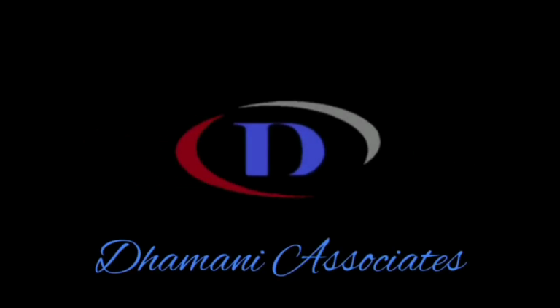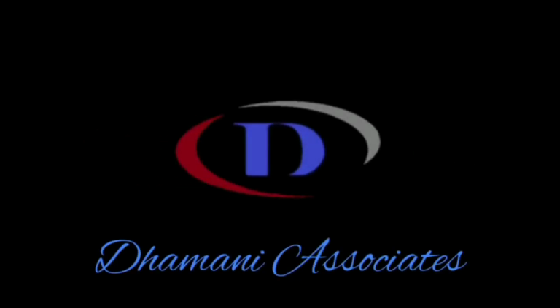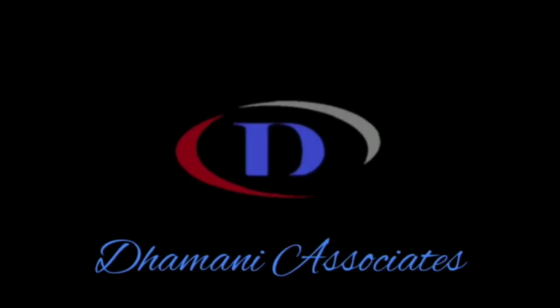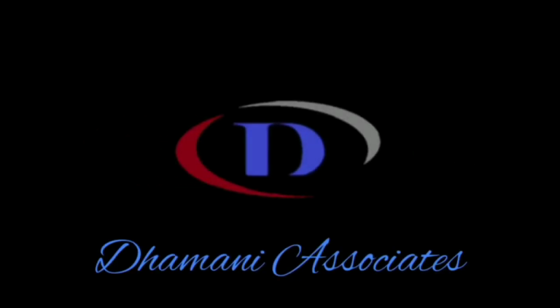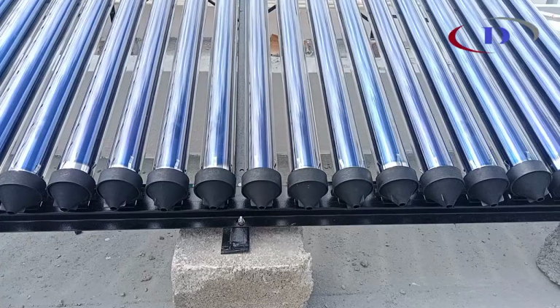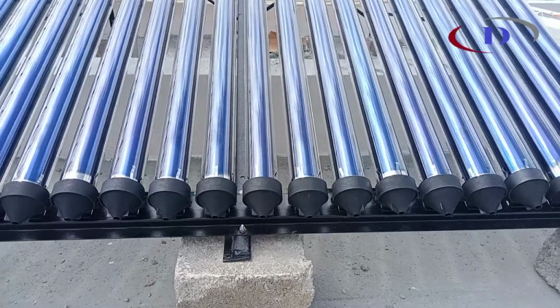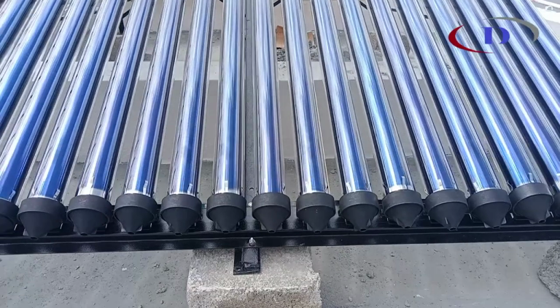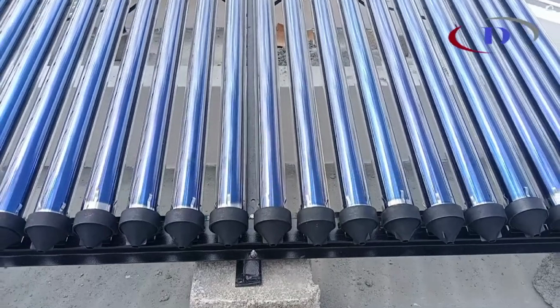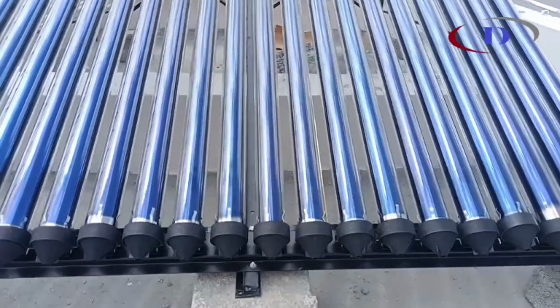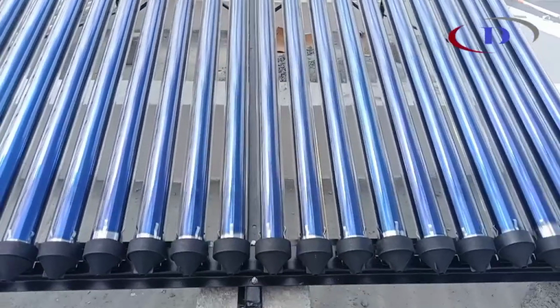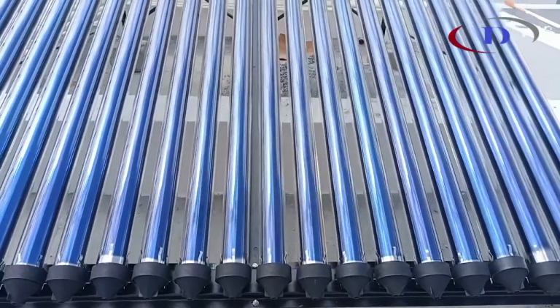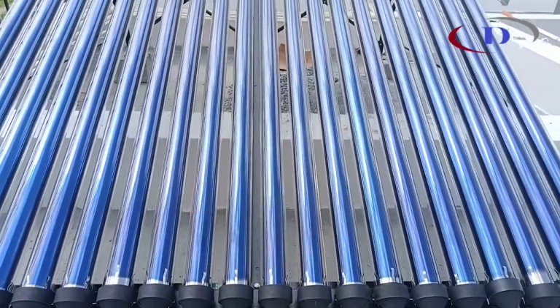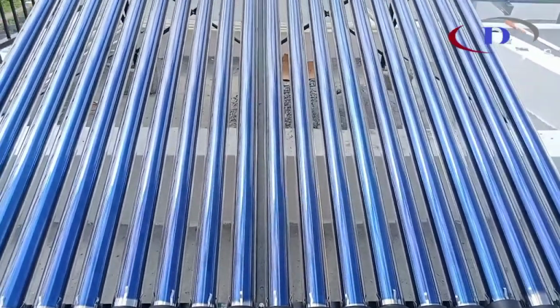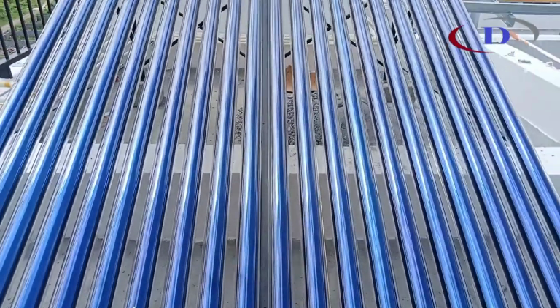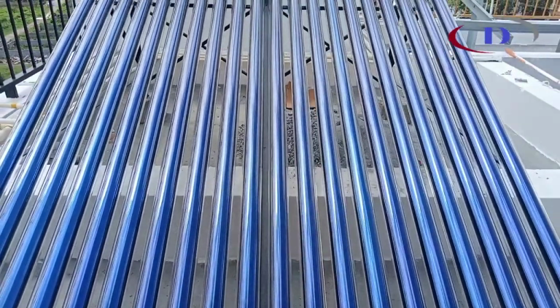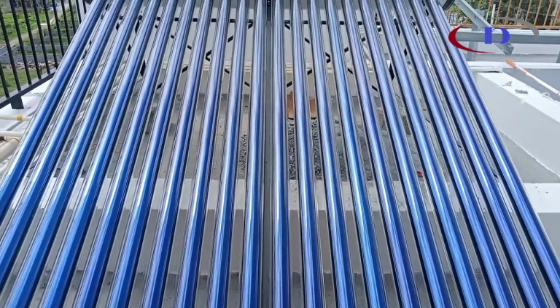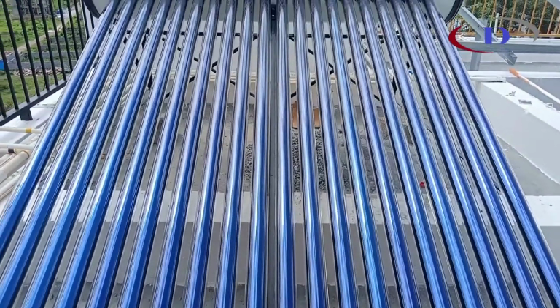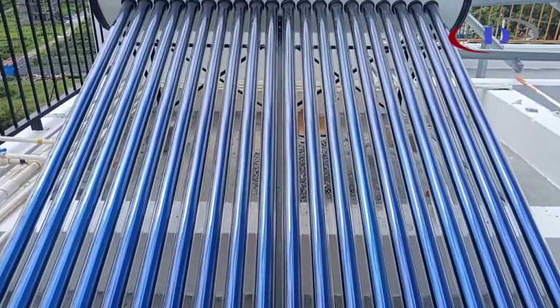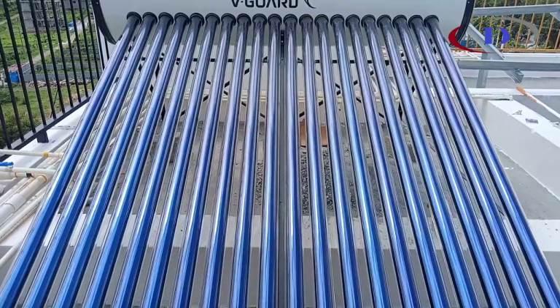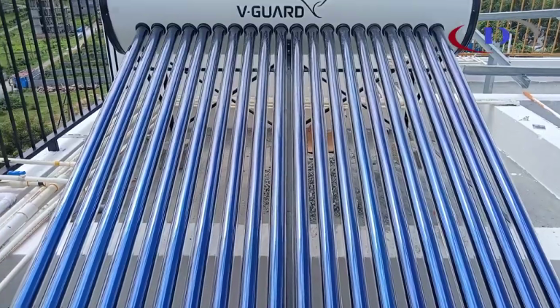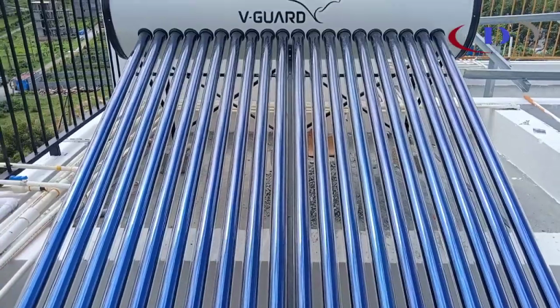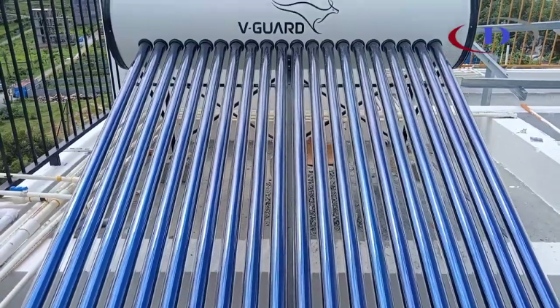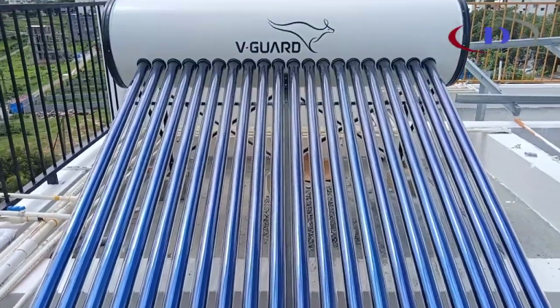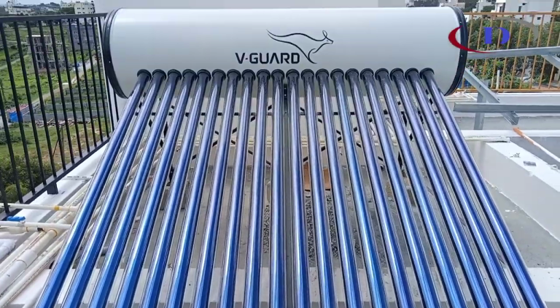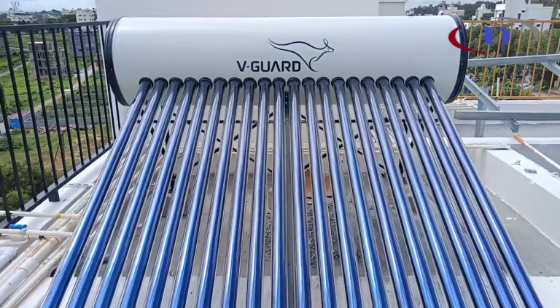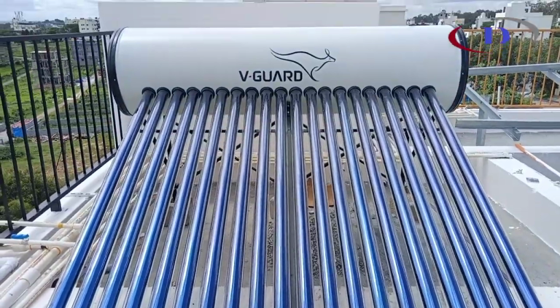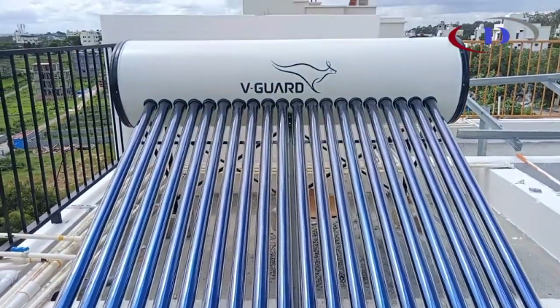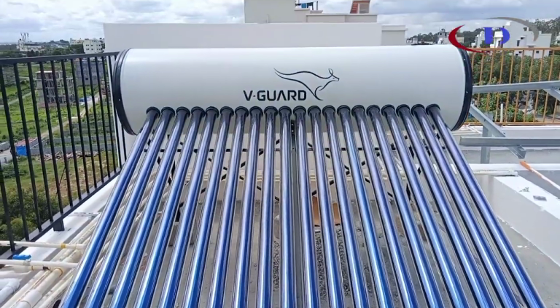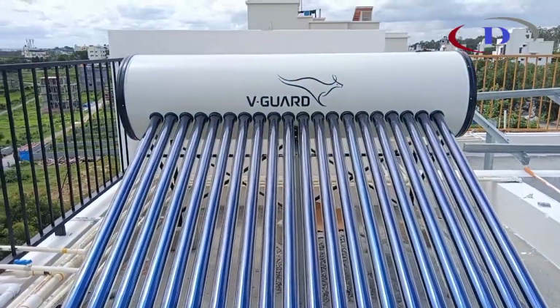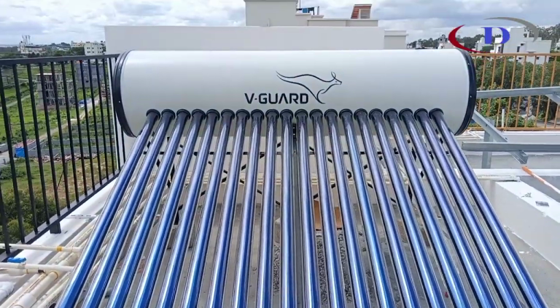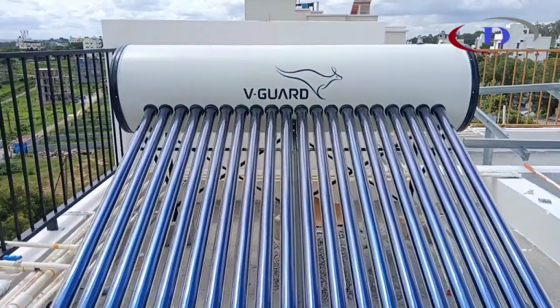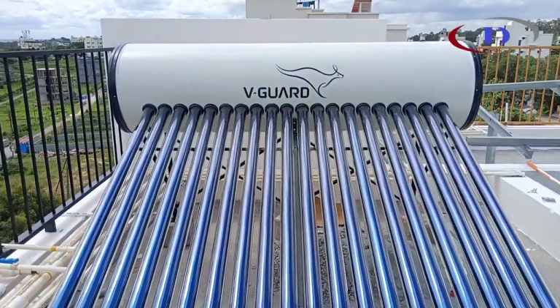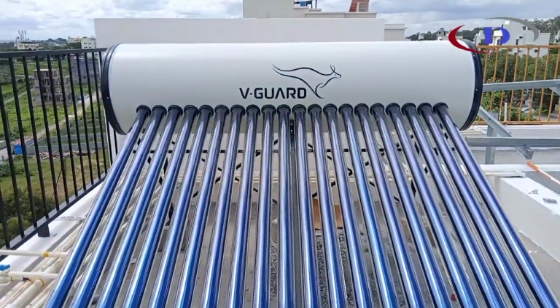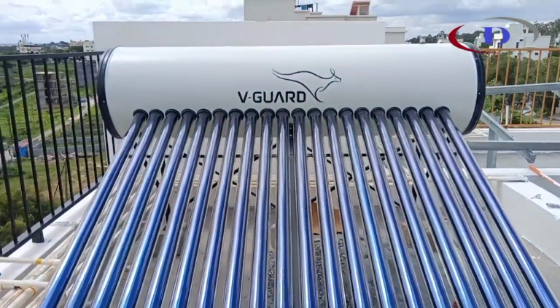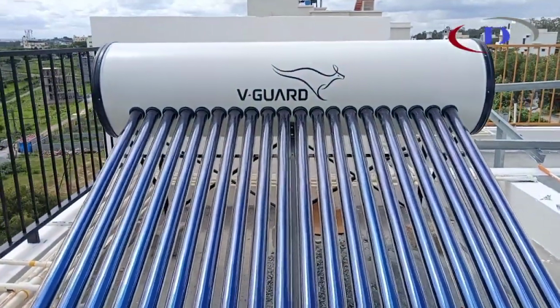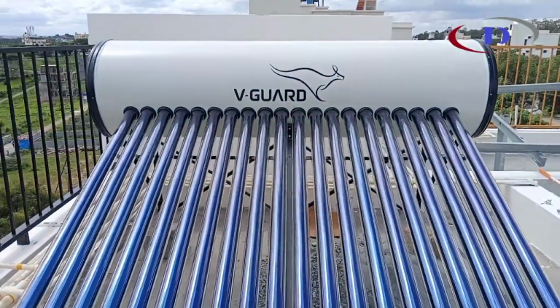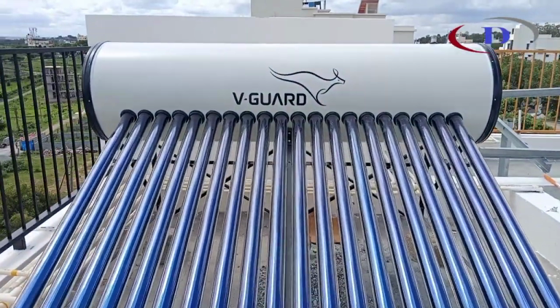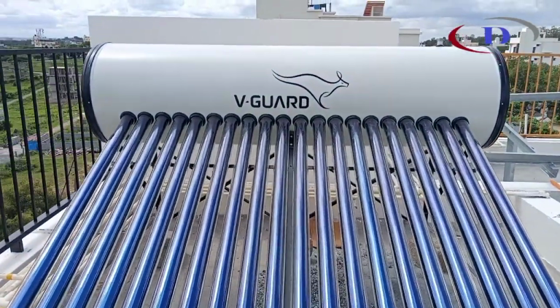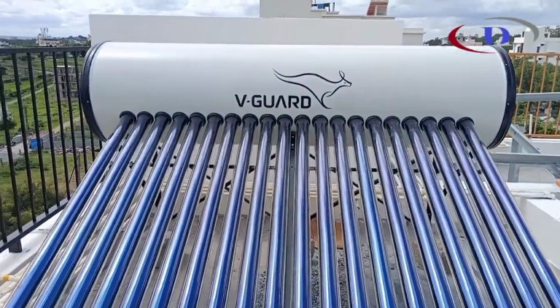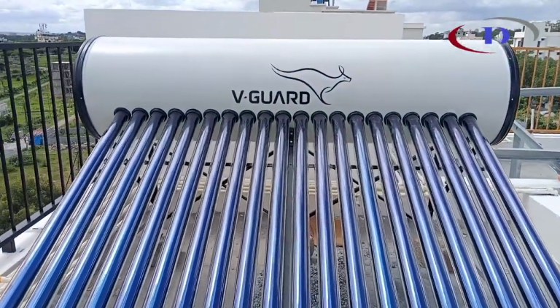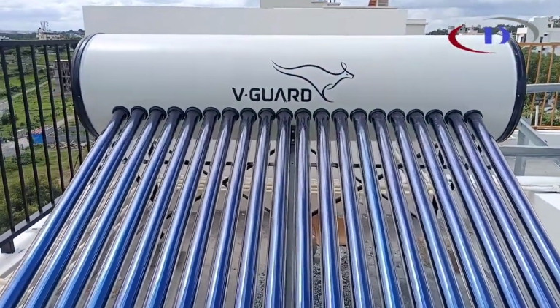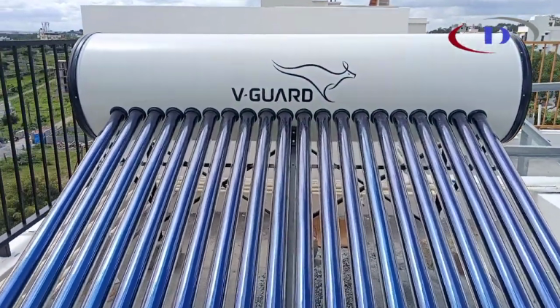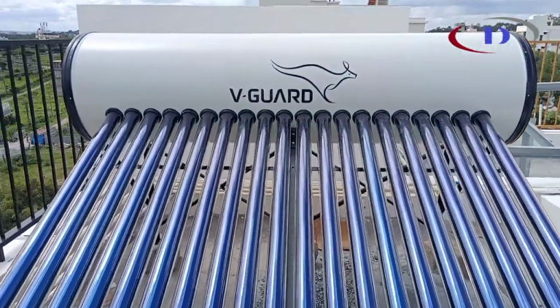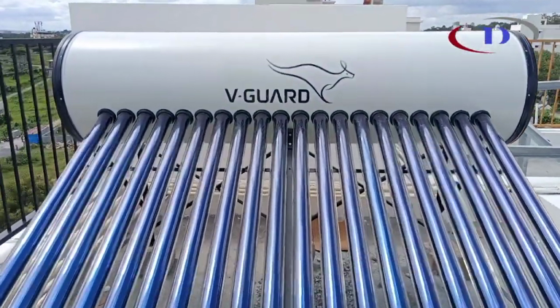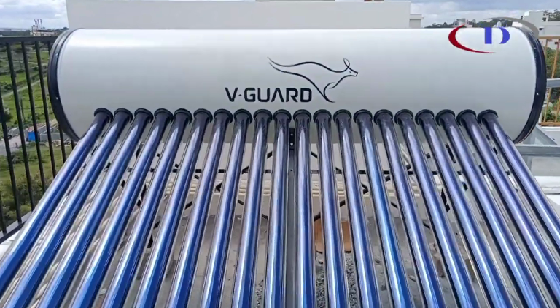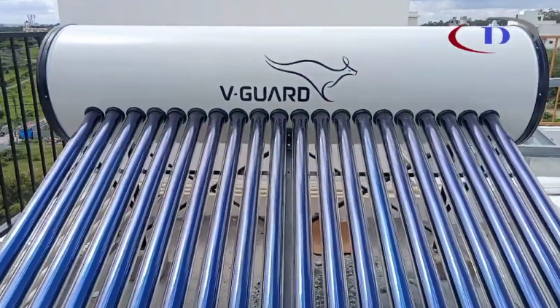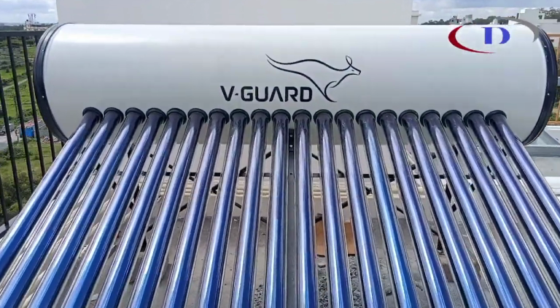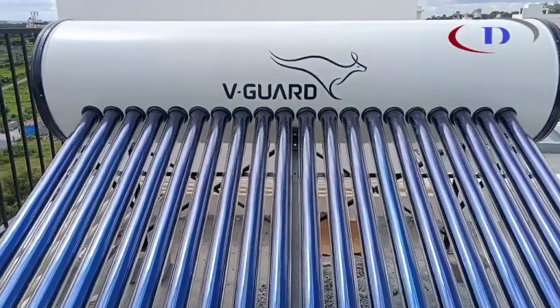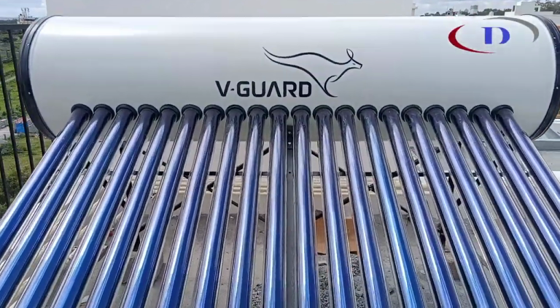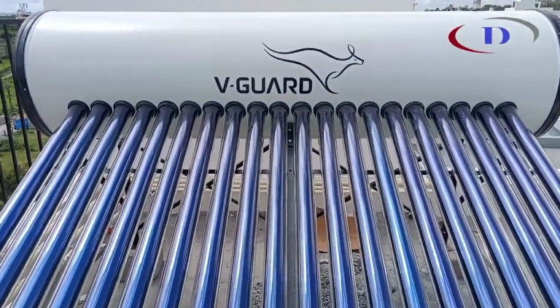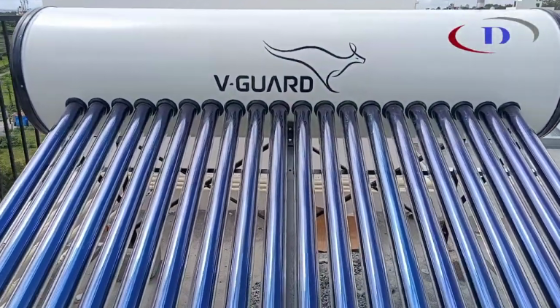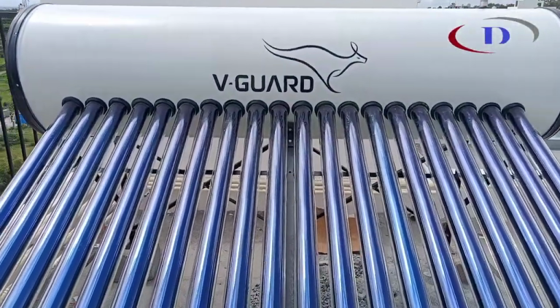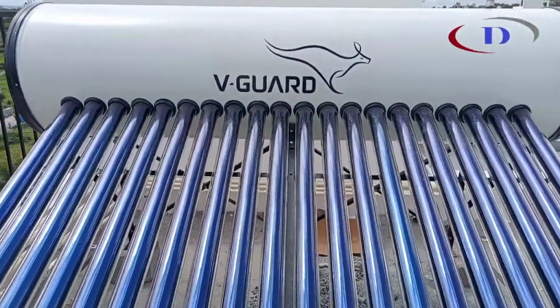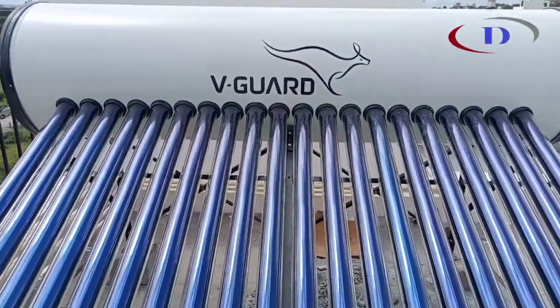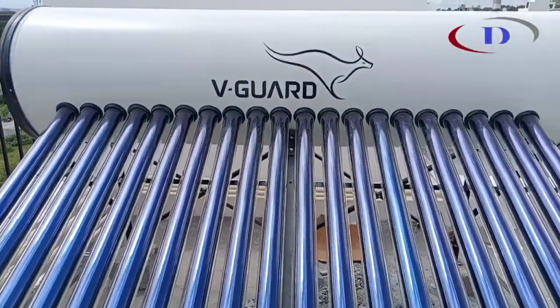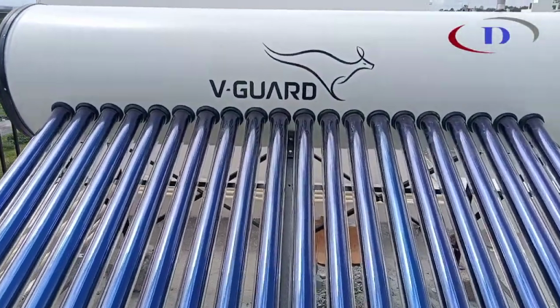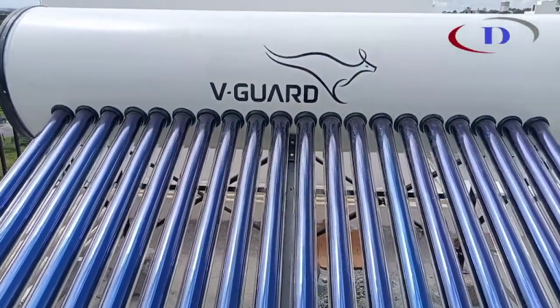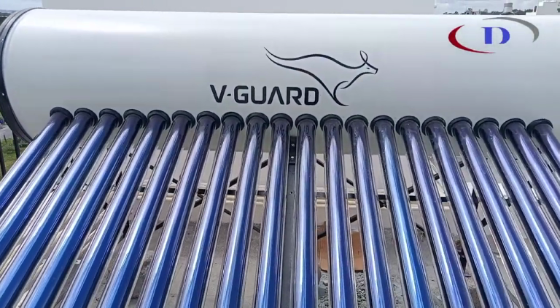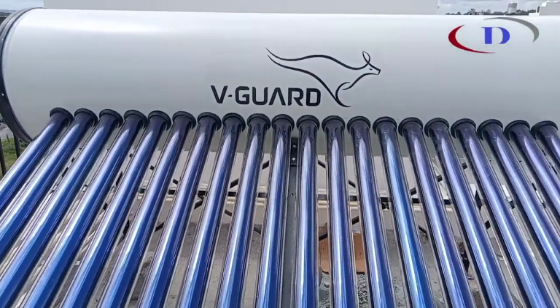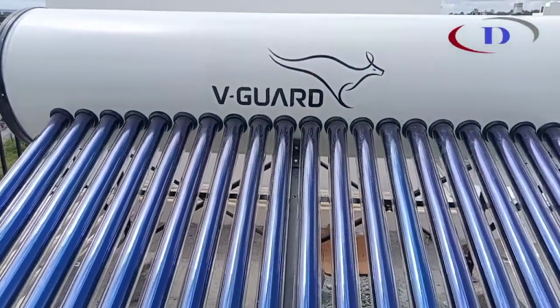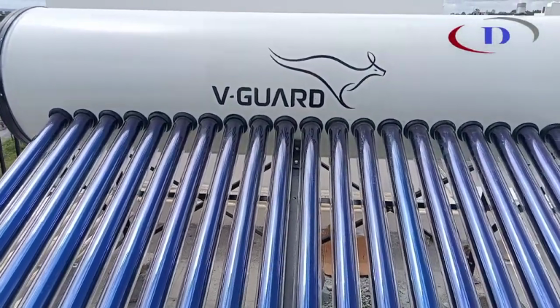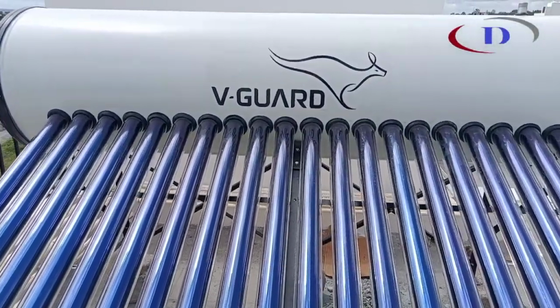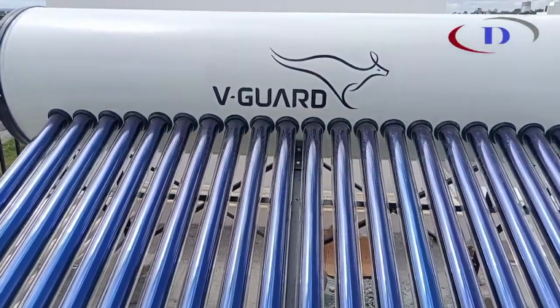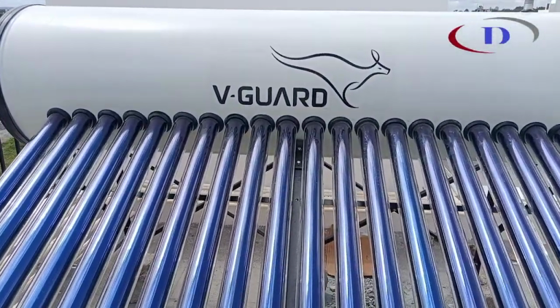Hi! Today's video is about heat pipe vacuum tube solar water heater. This is a 200 LPD ETC pressurized model.